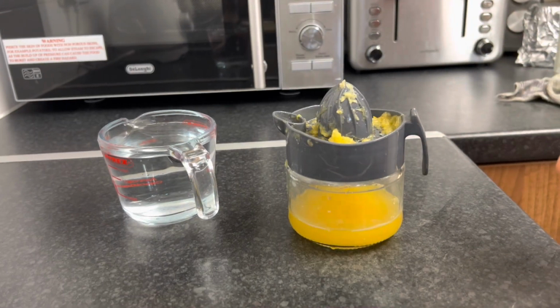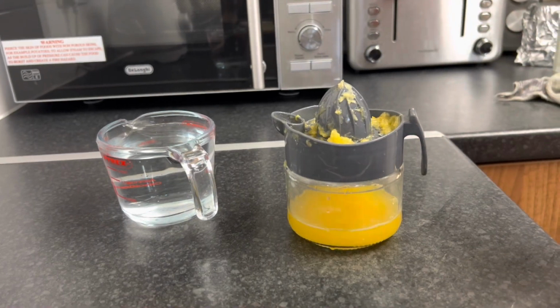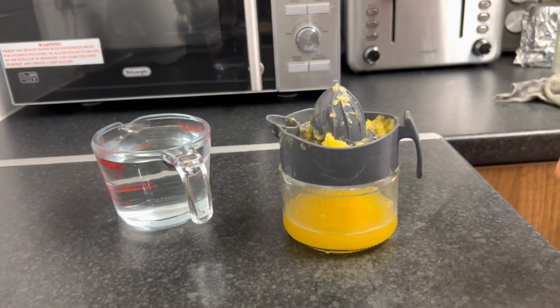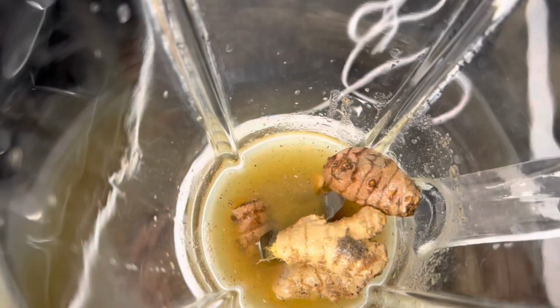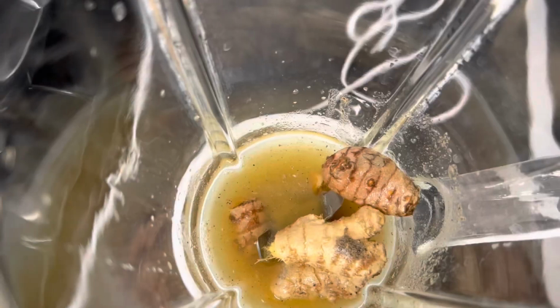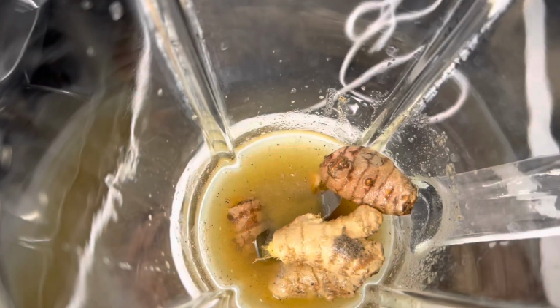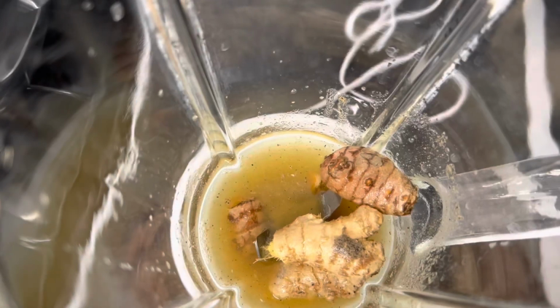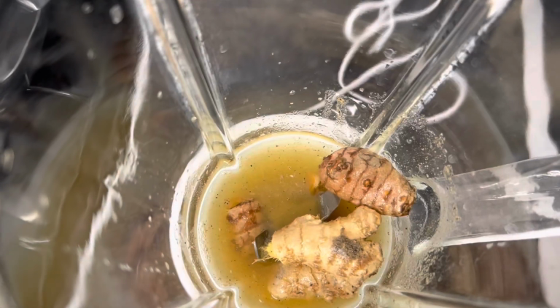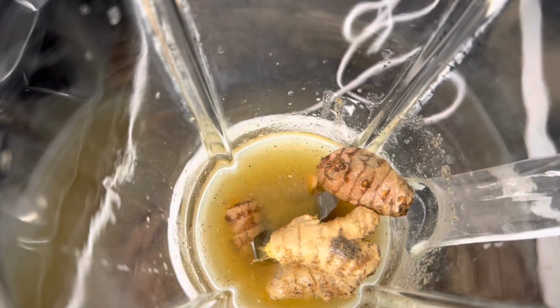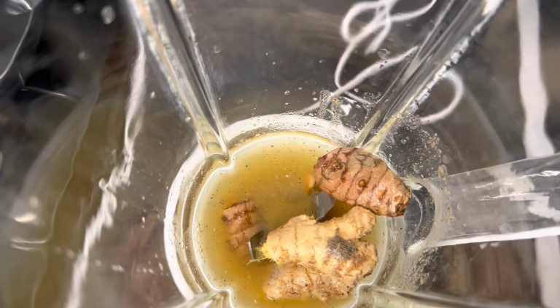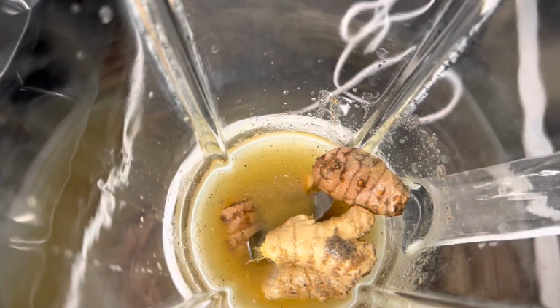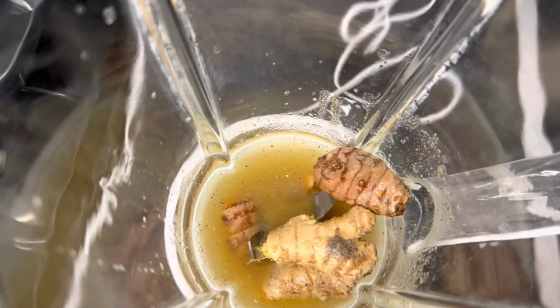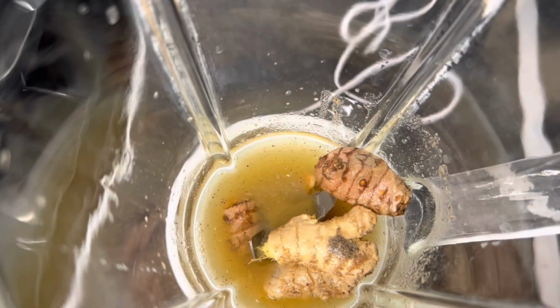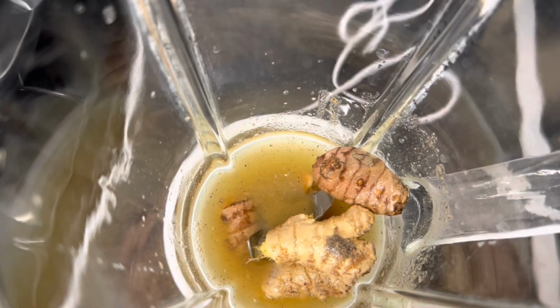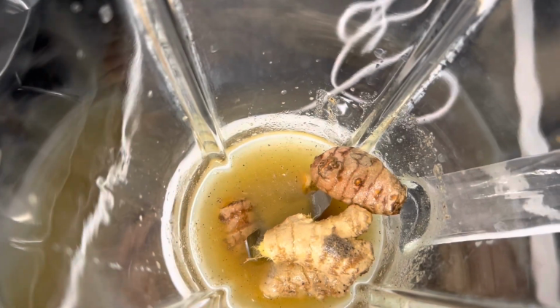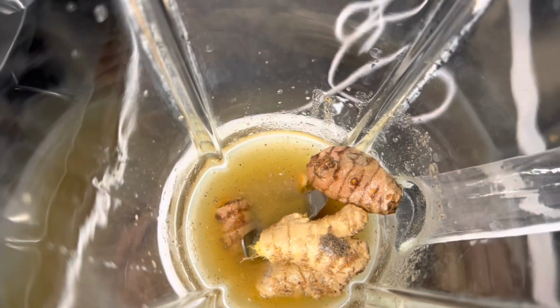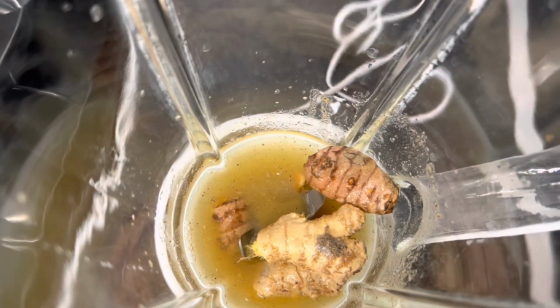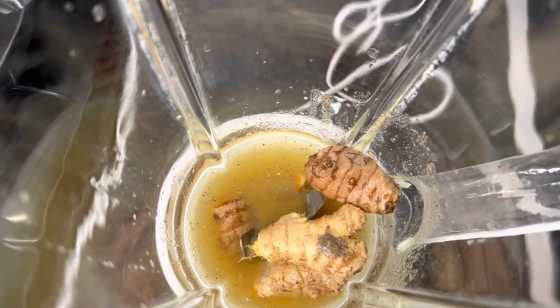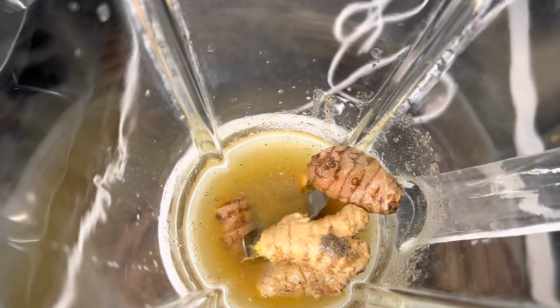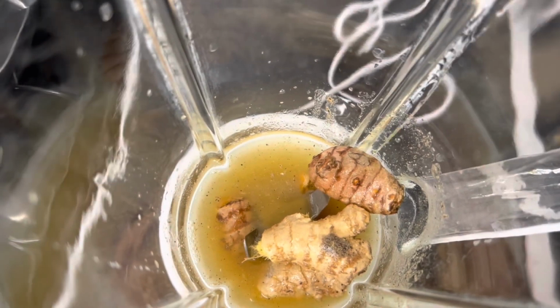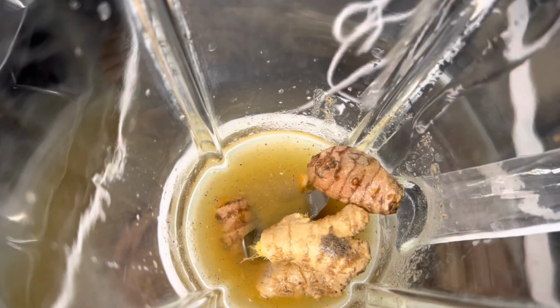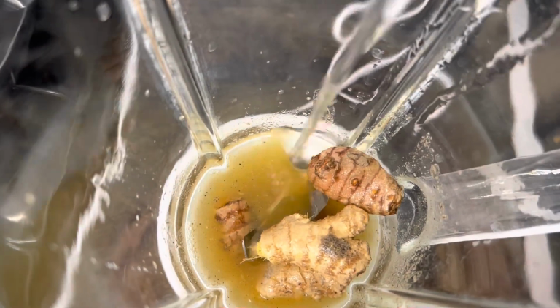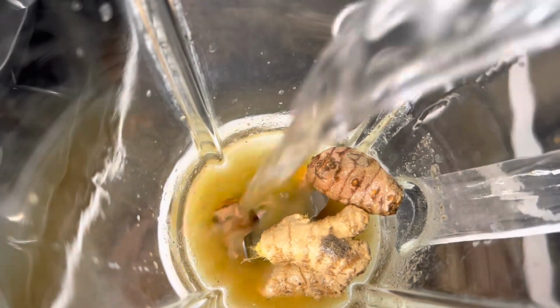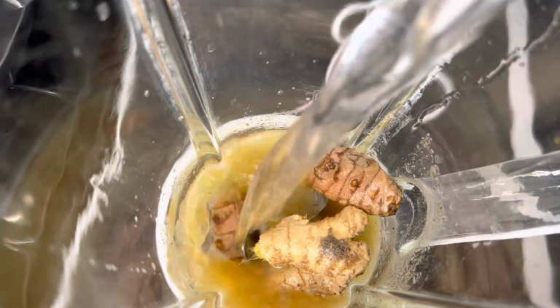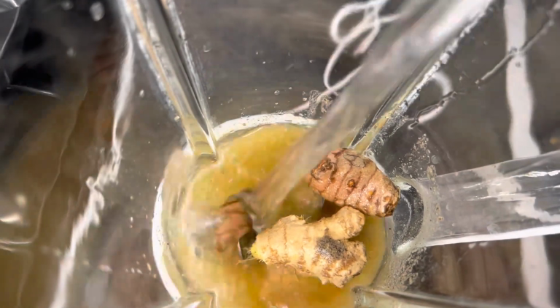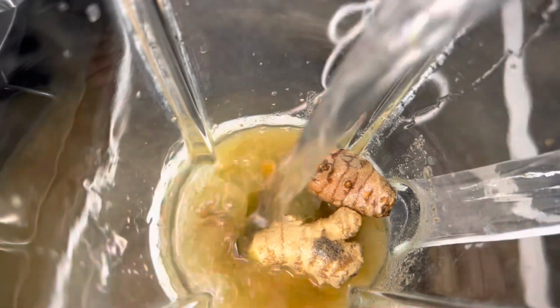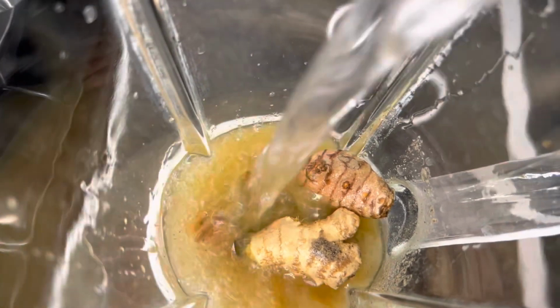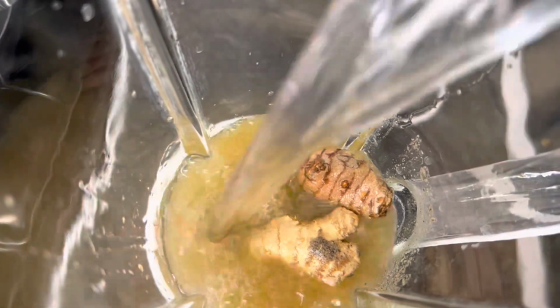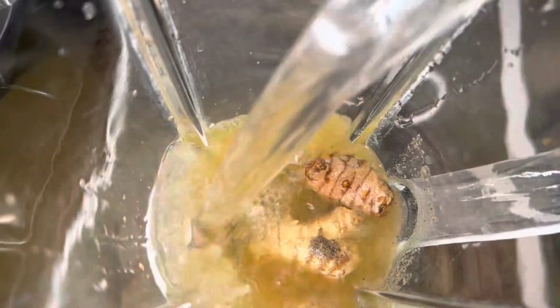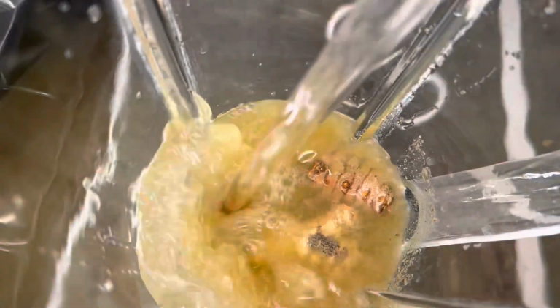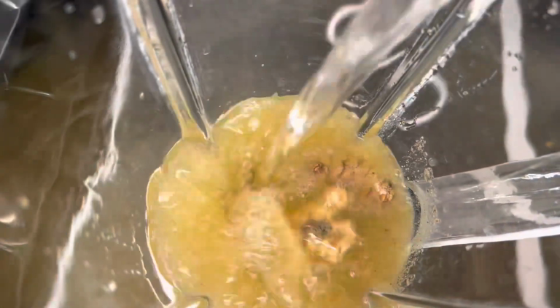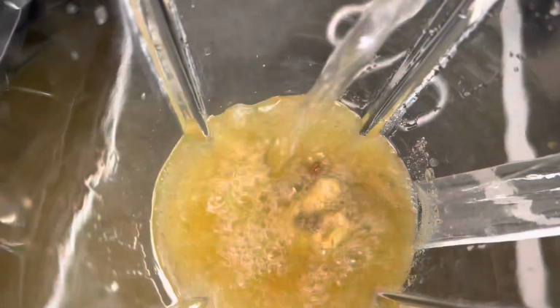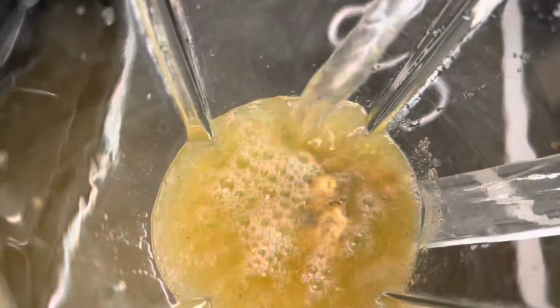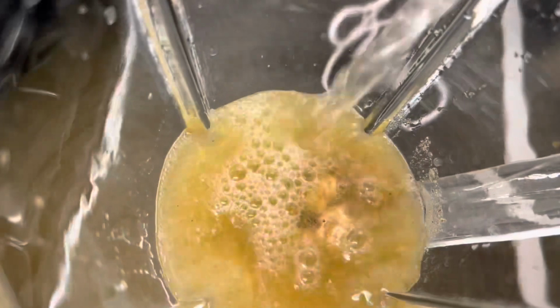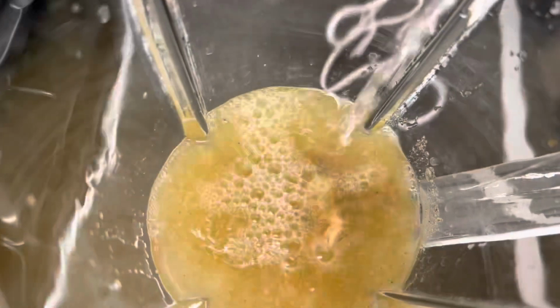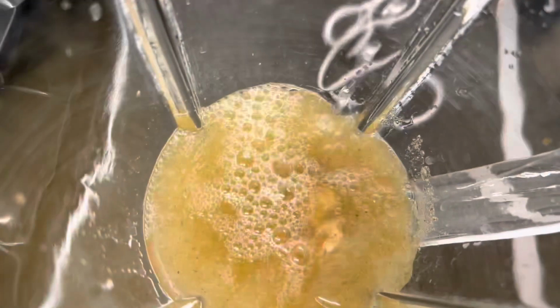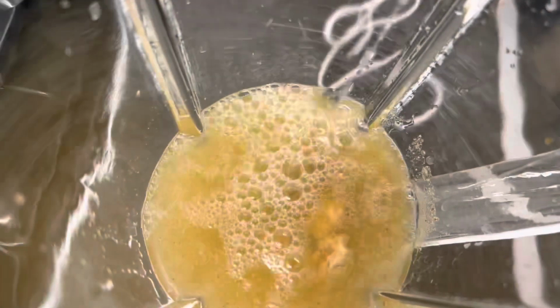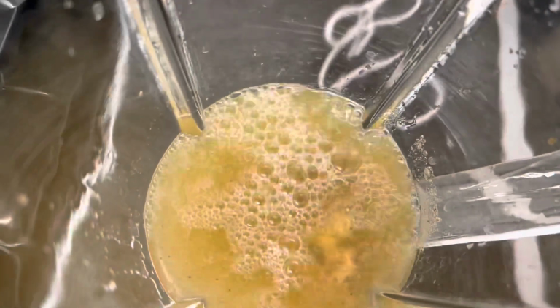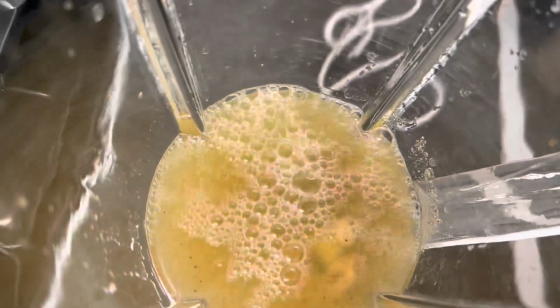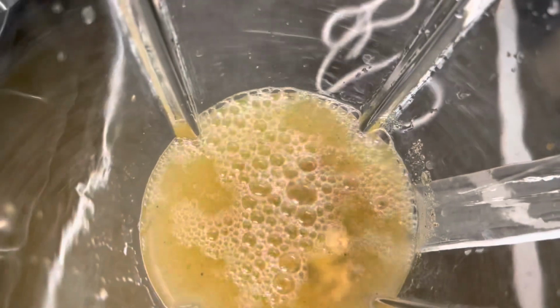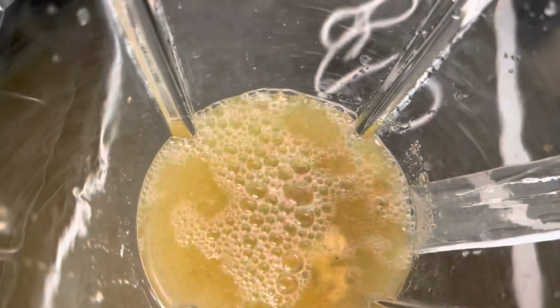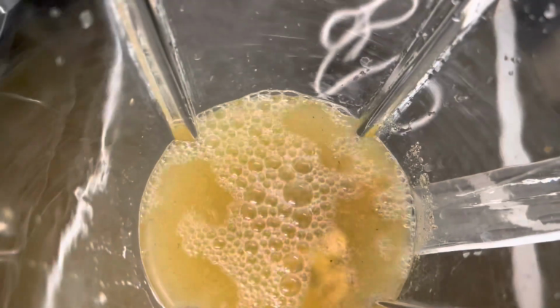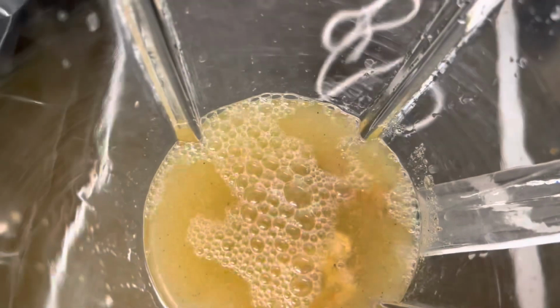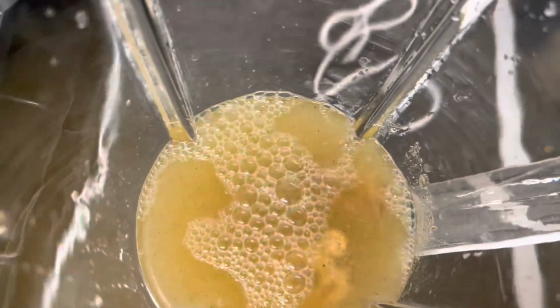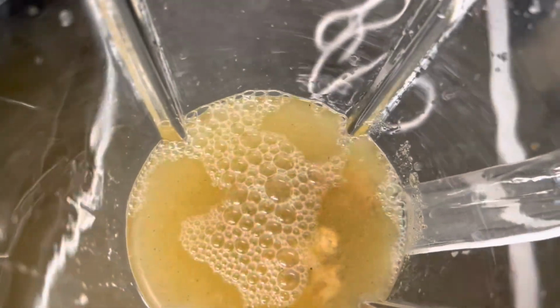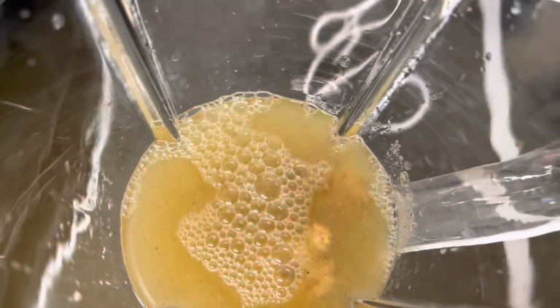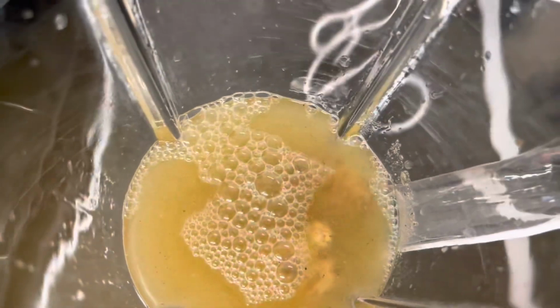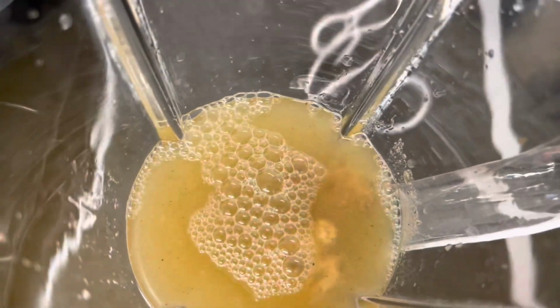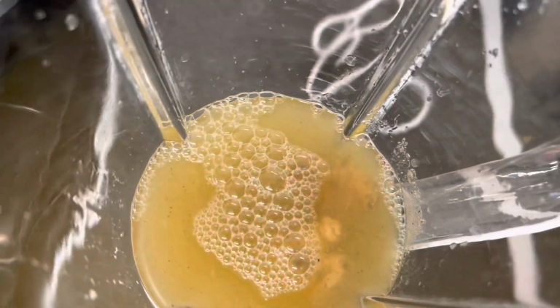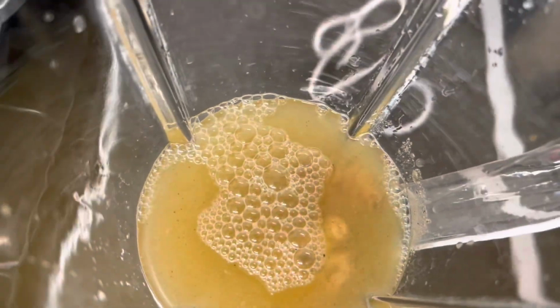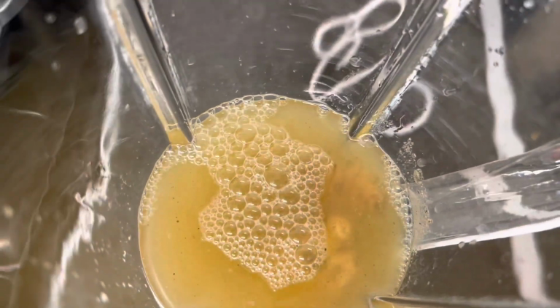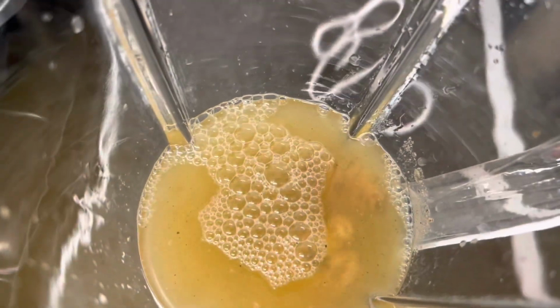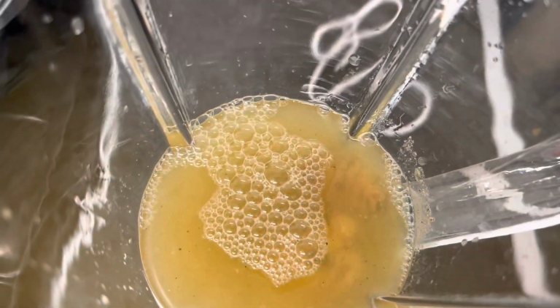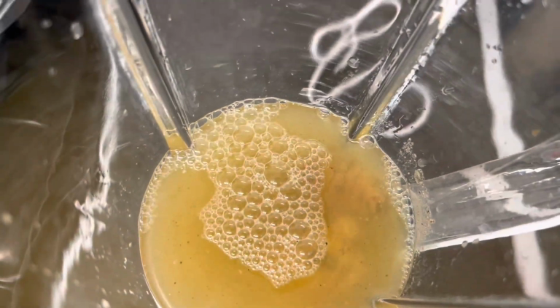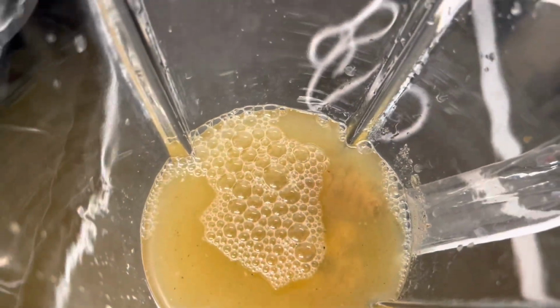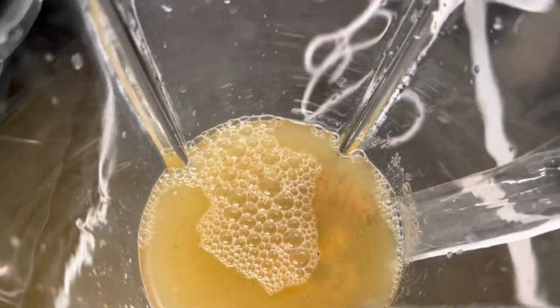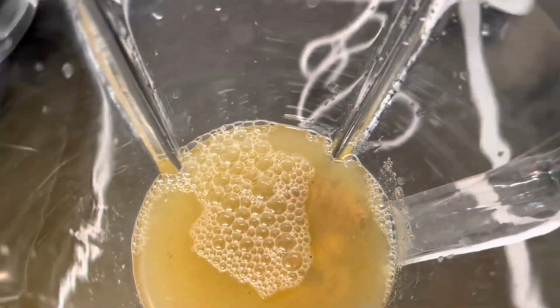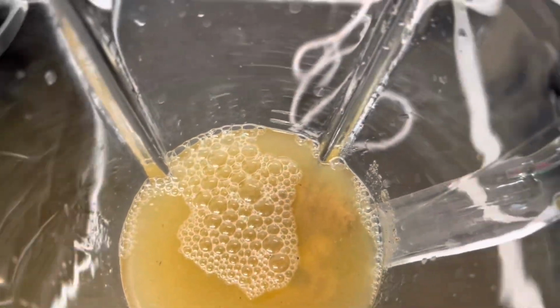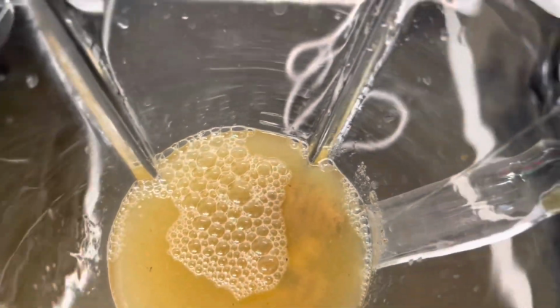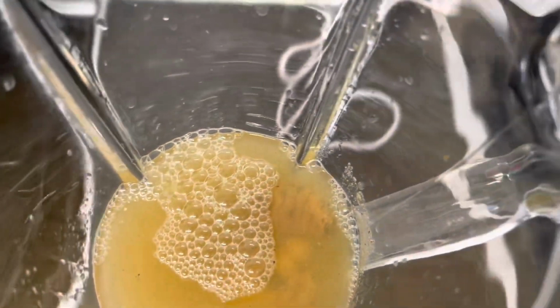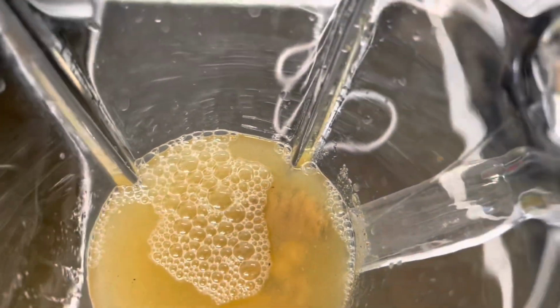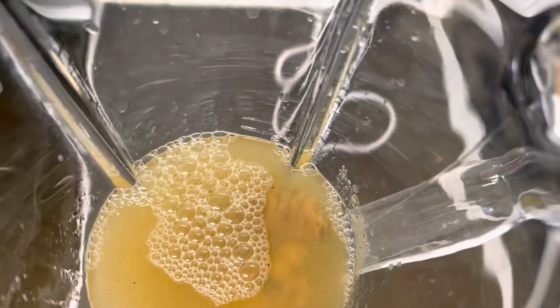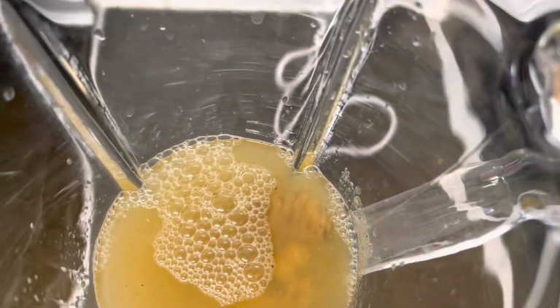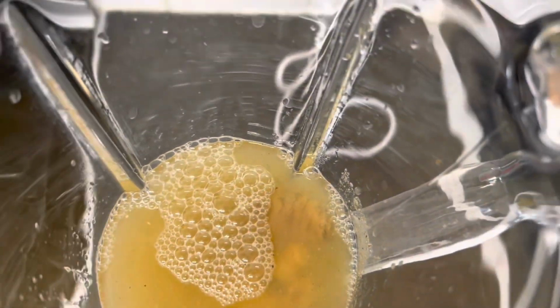I've added everything apart from the water, and now I'm just going to add the water and blend.